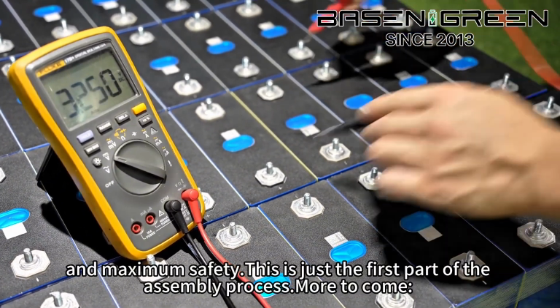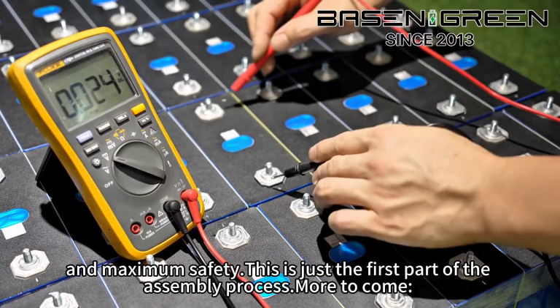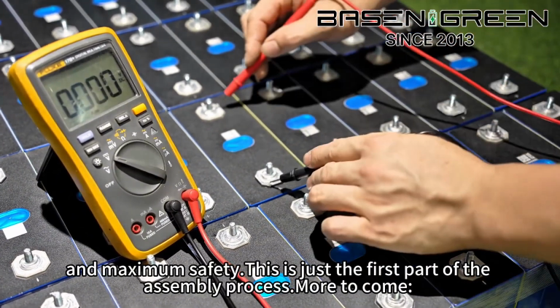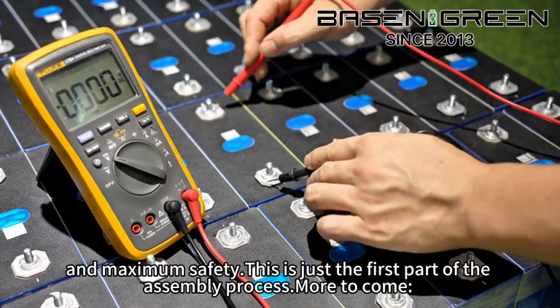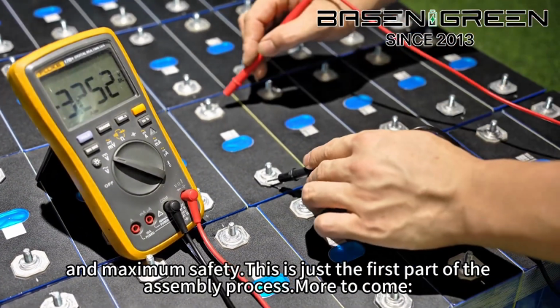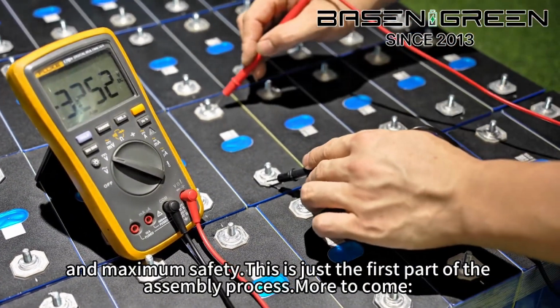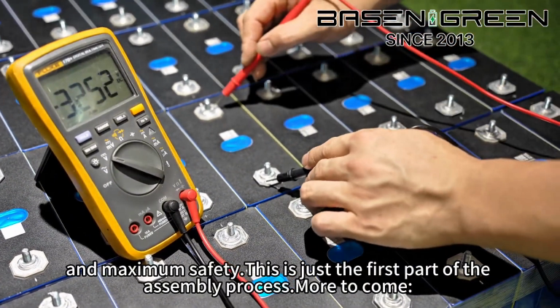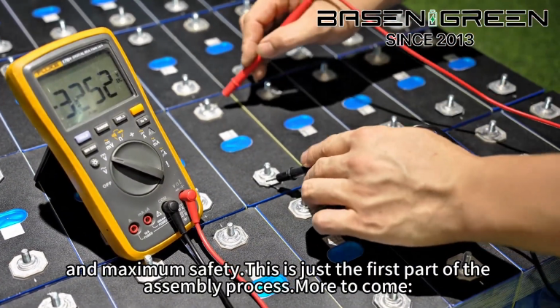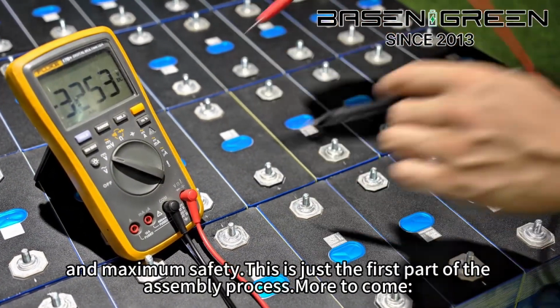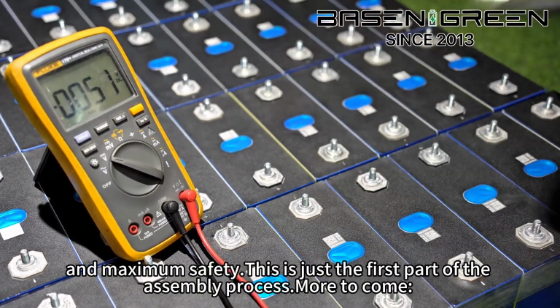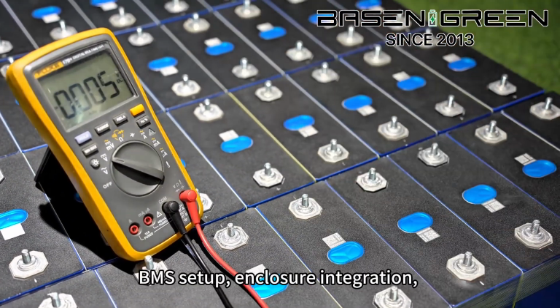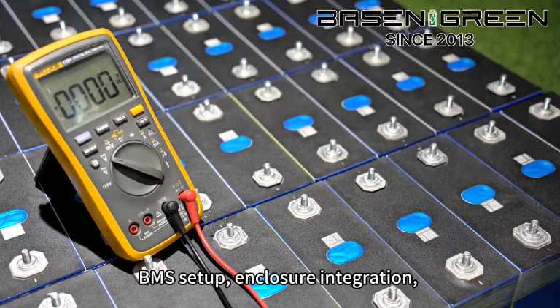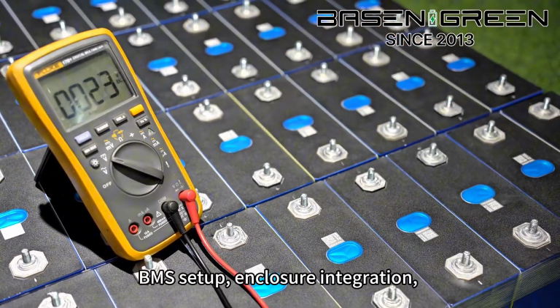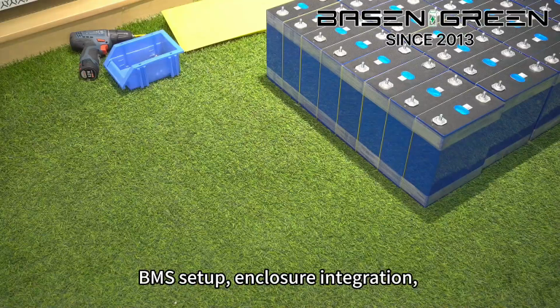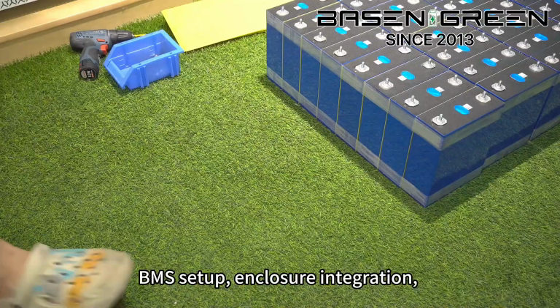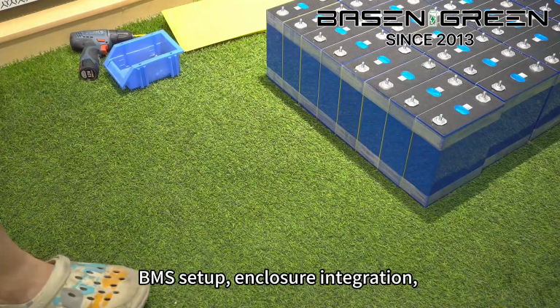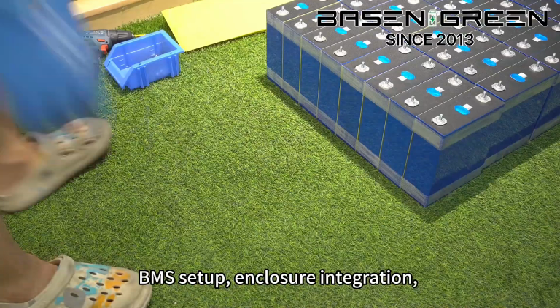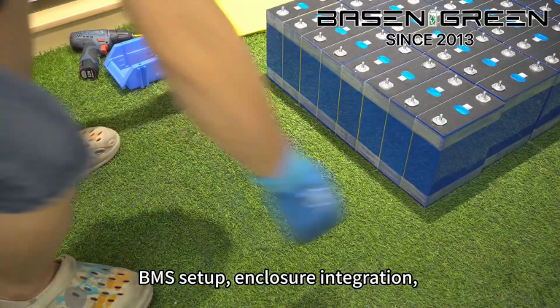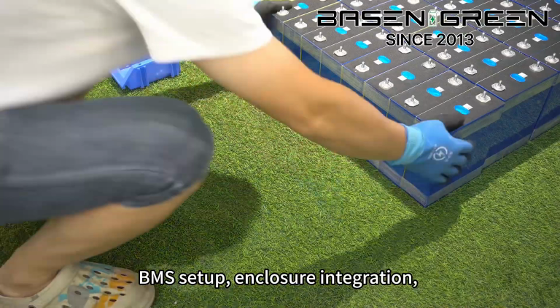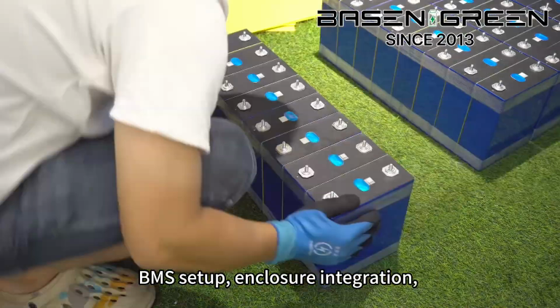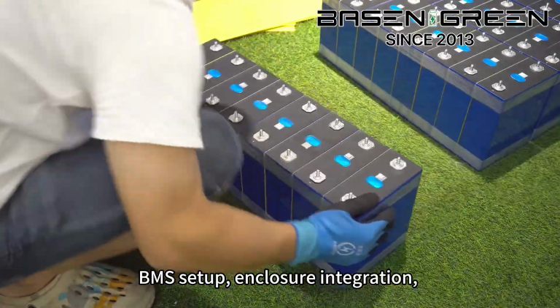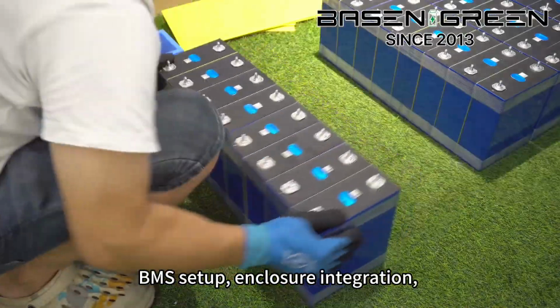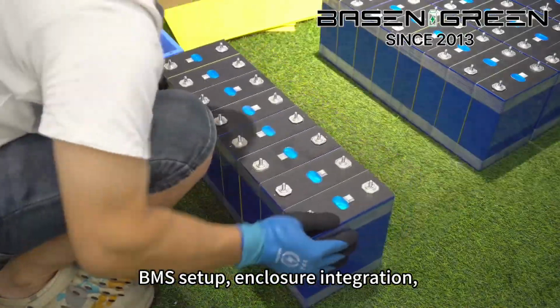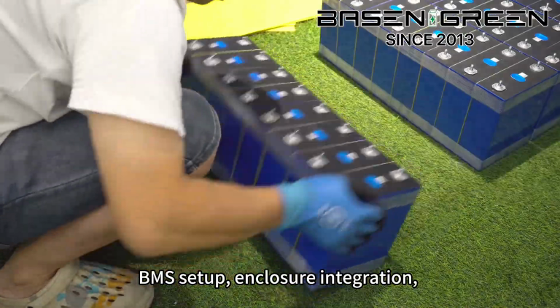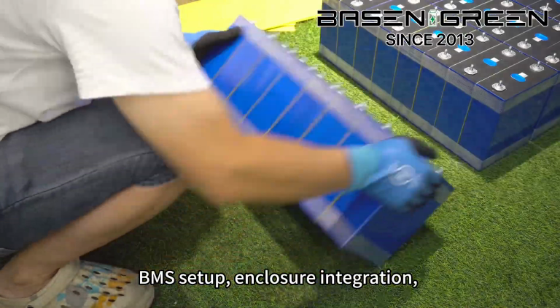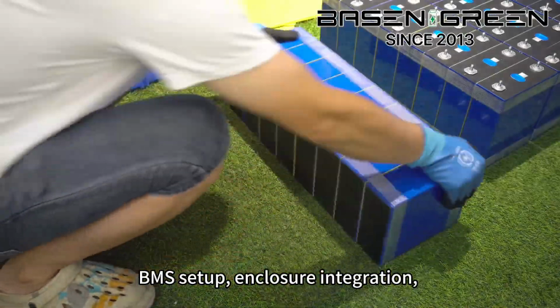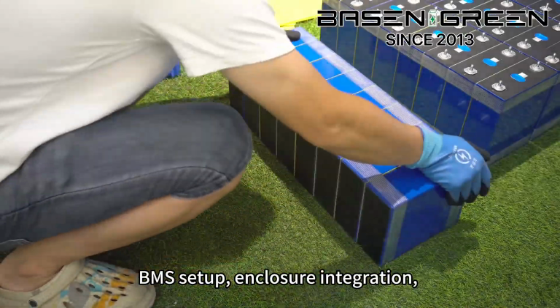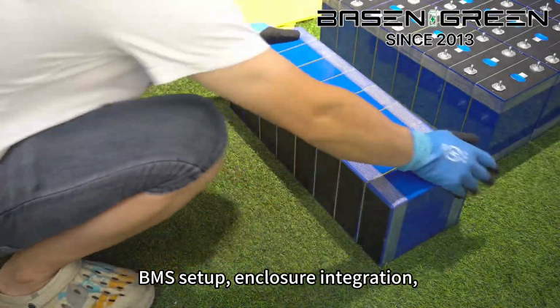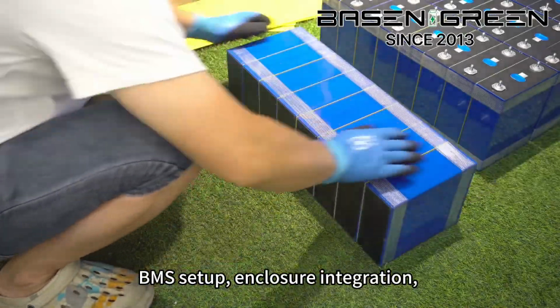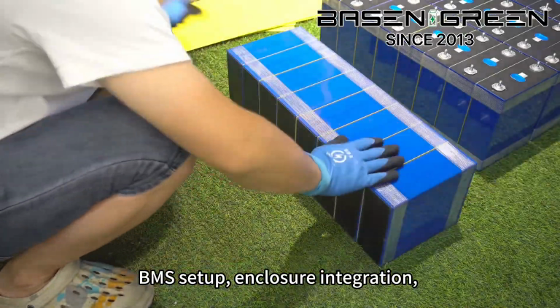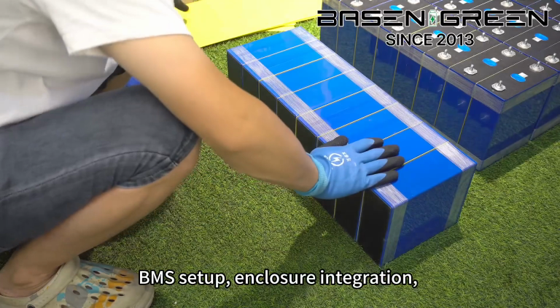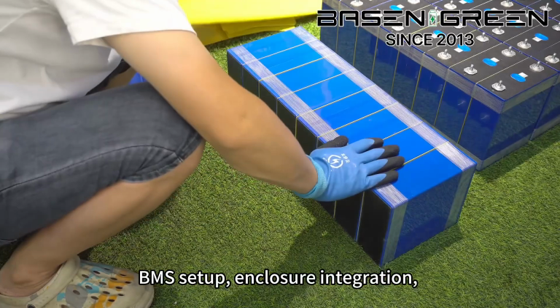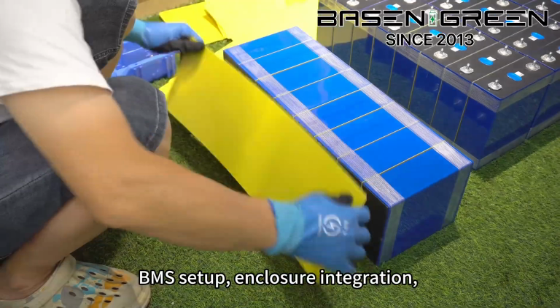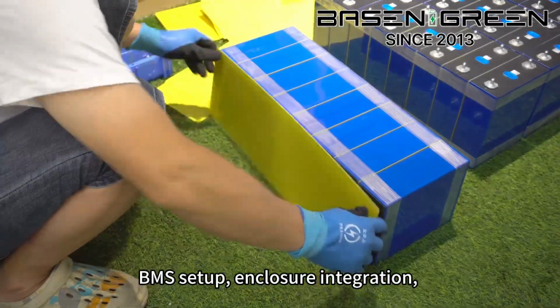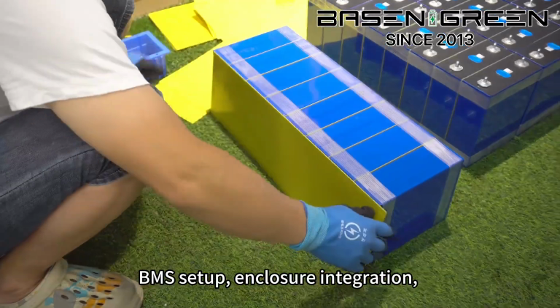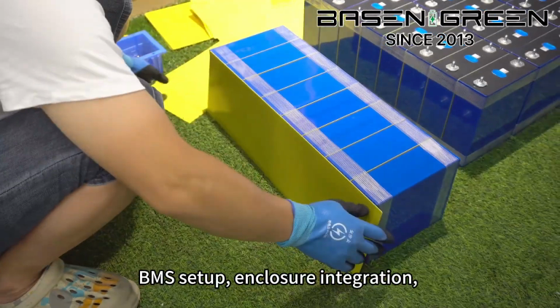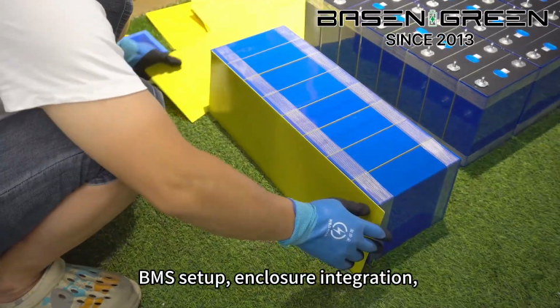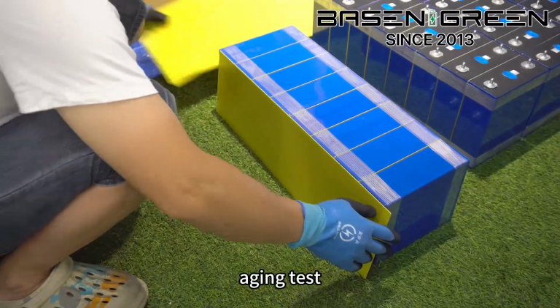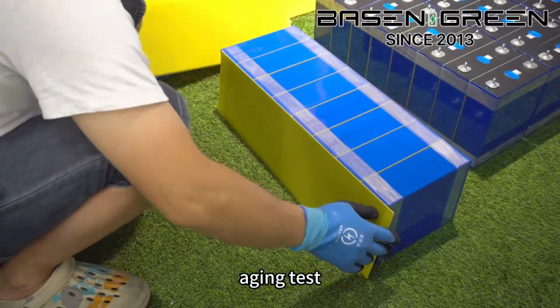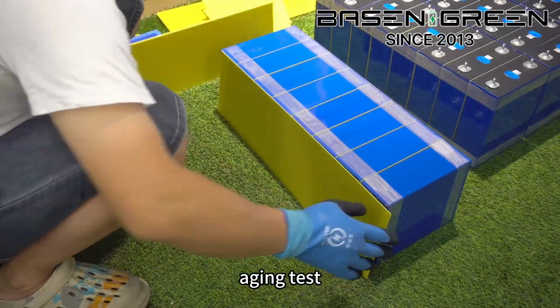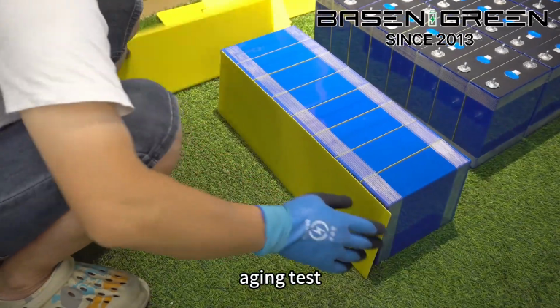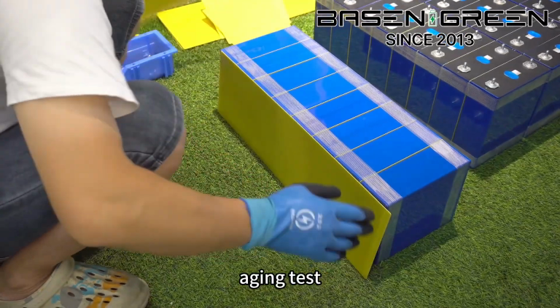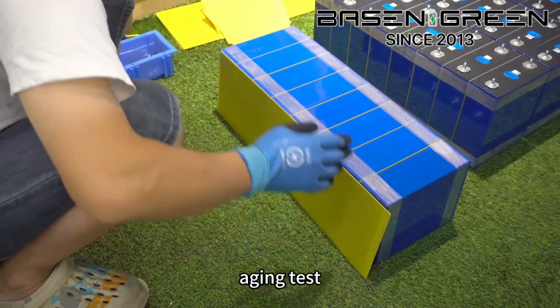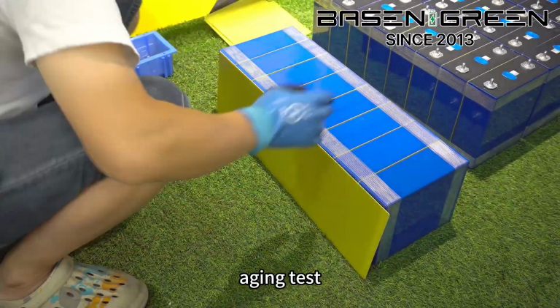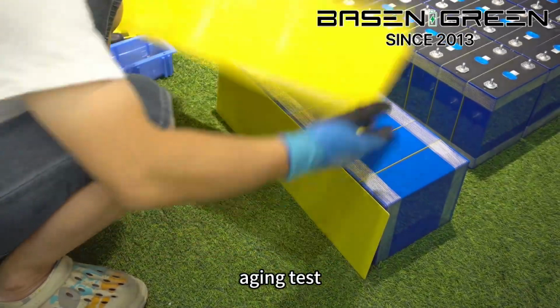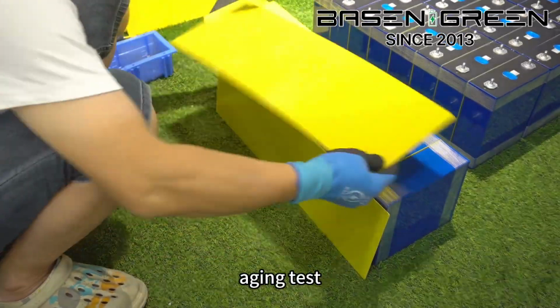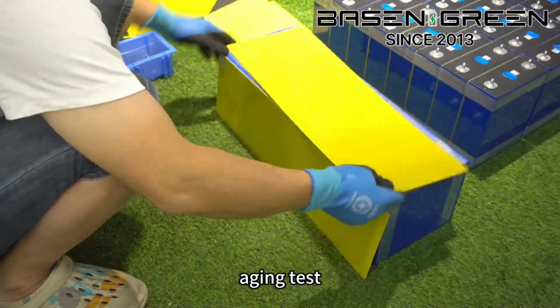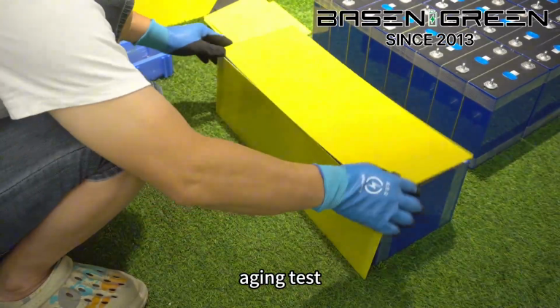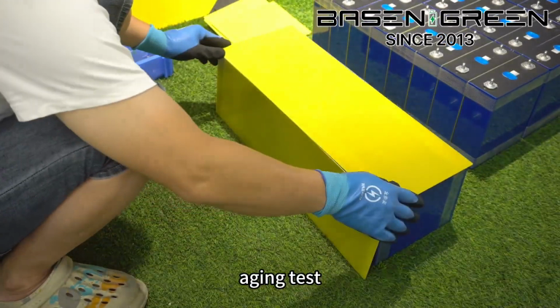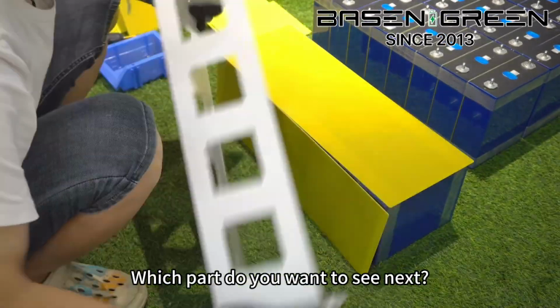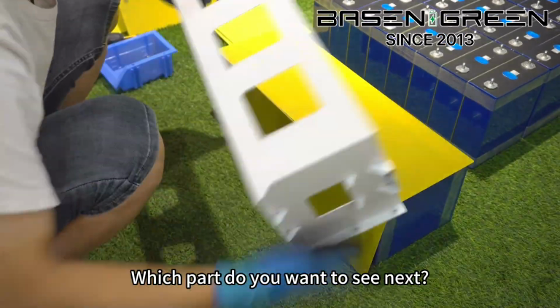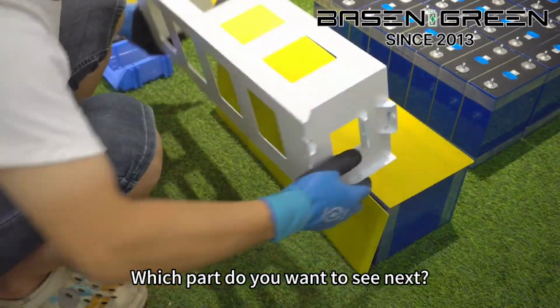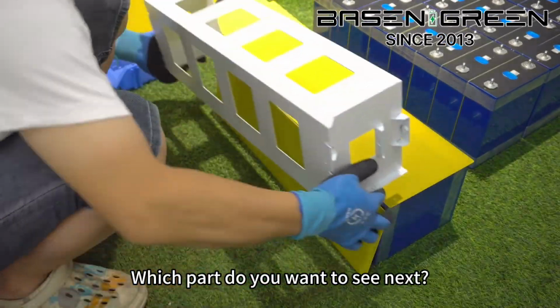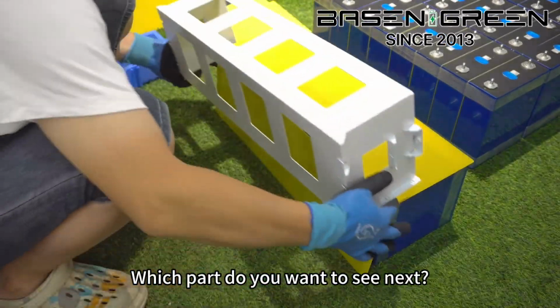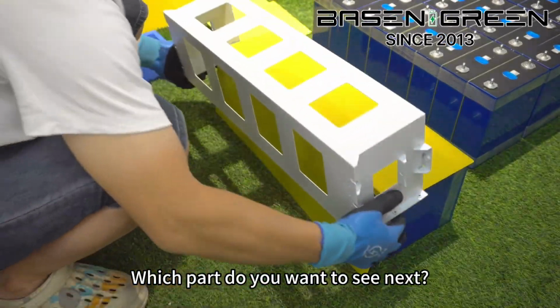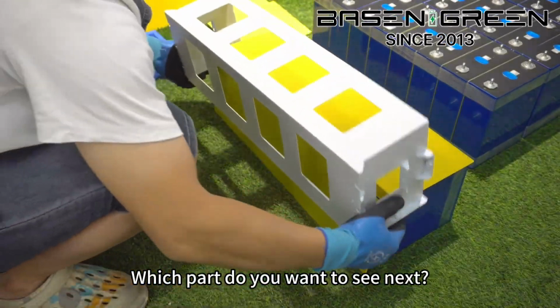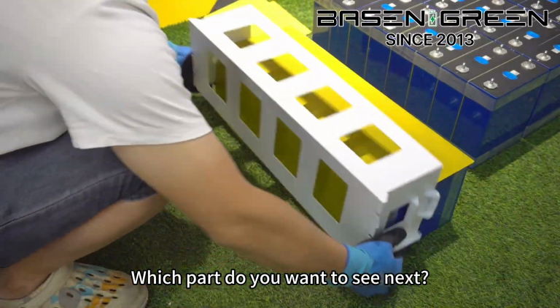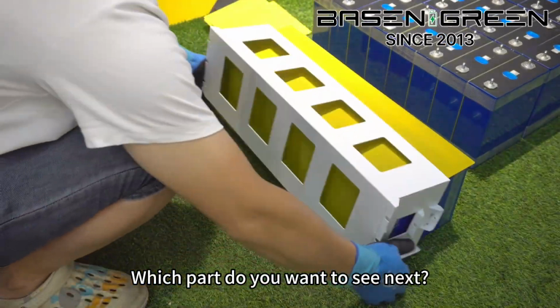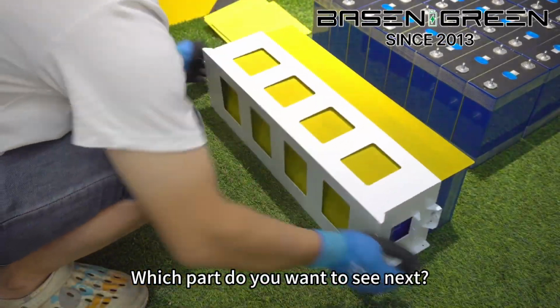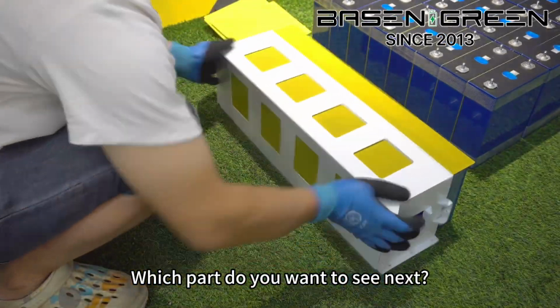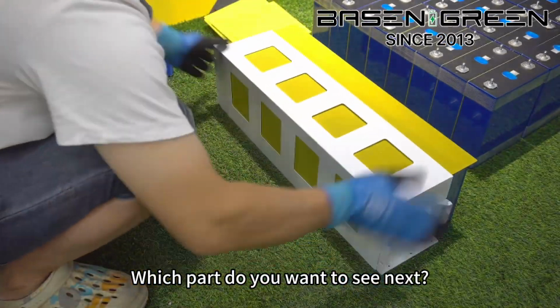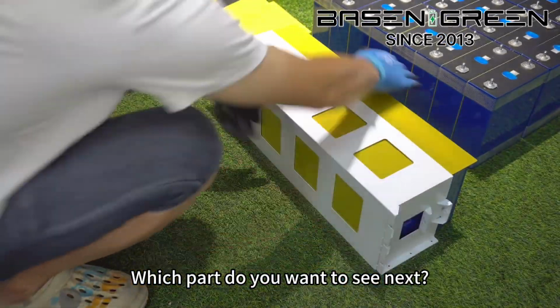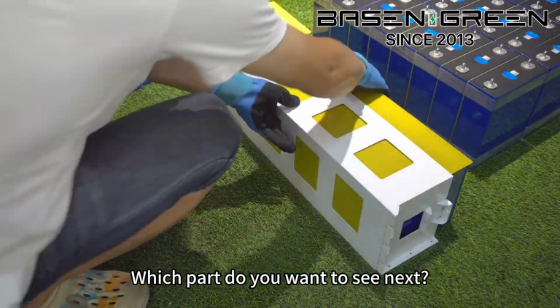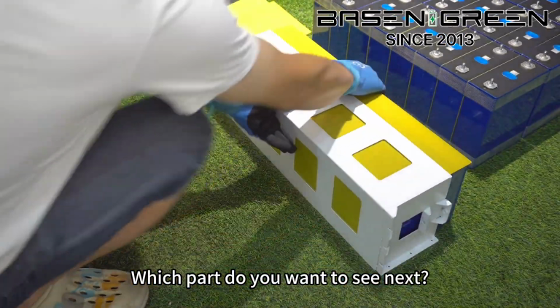More to come: VMS Setup, Enclosure Integration, Aging Test. Which part do you want to see next?